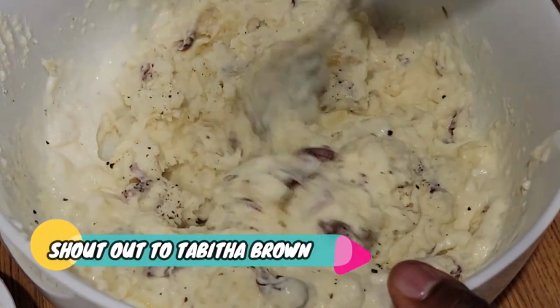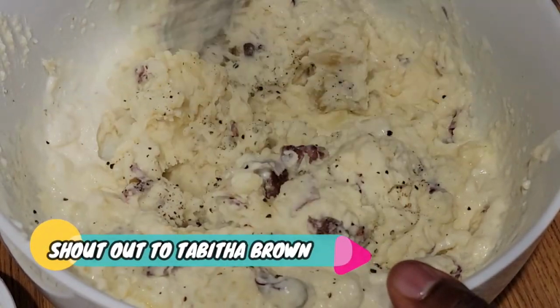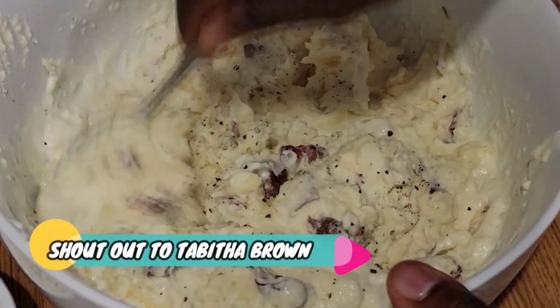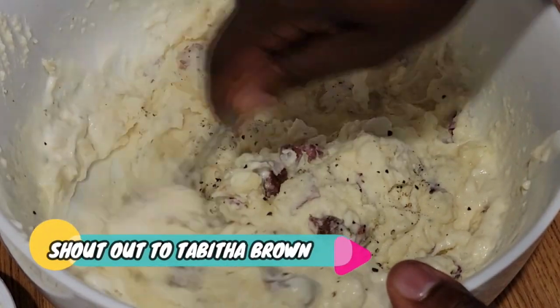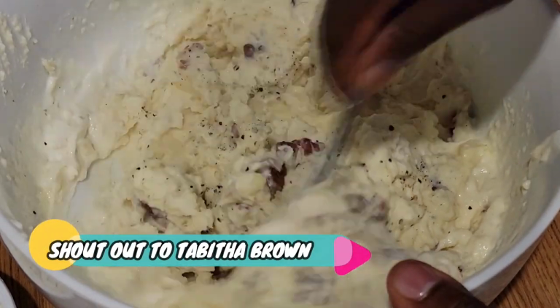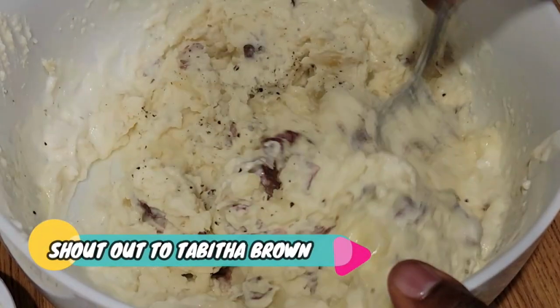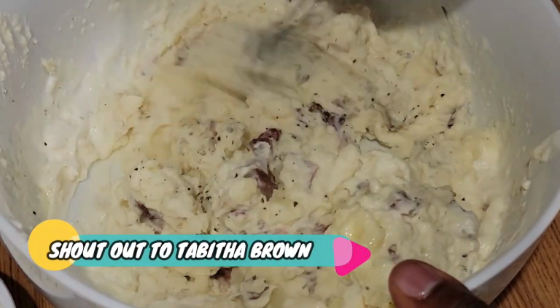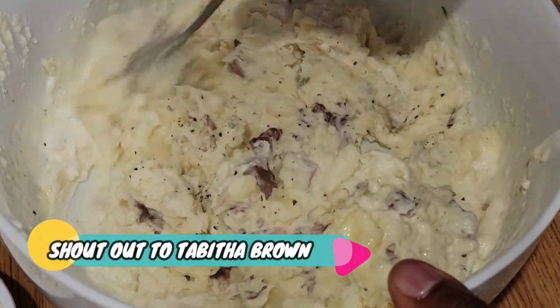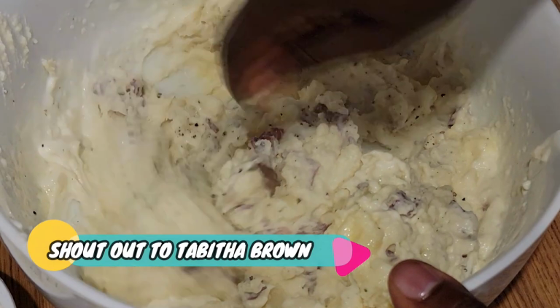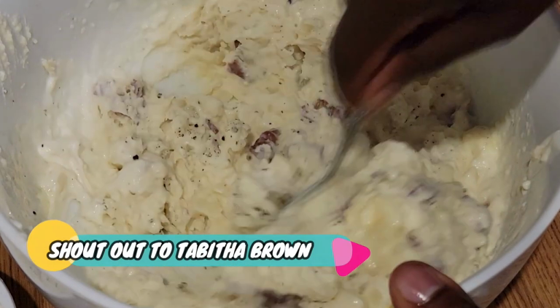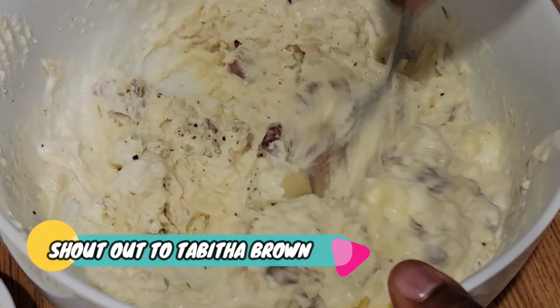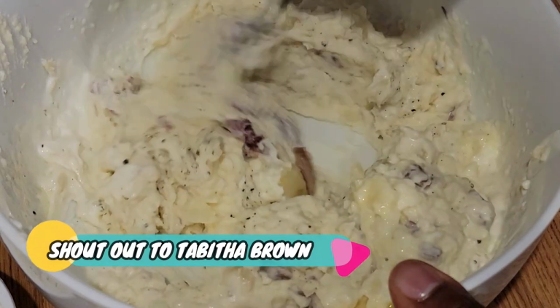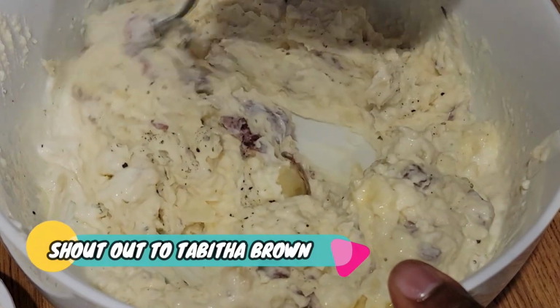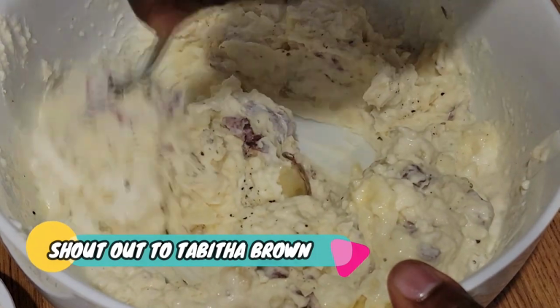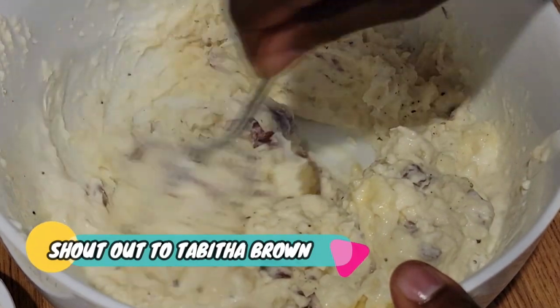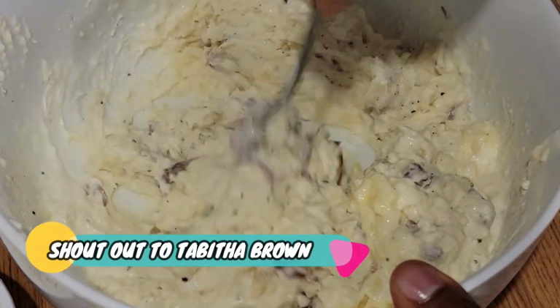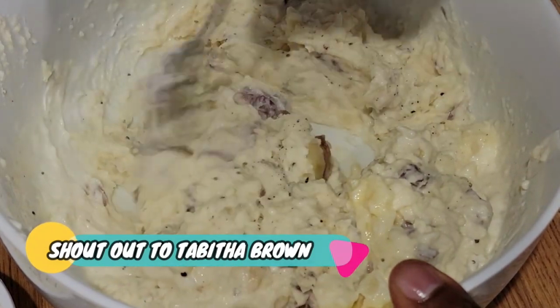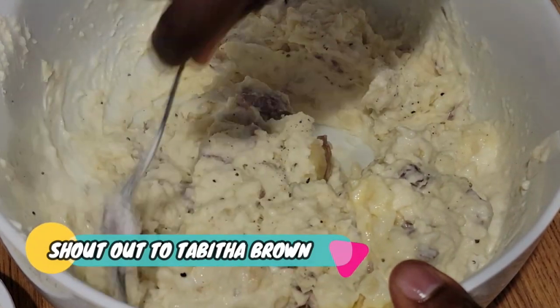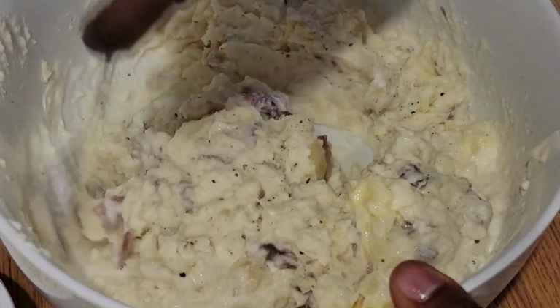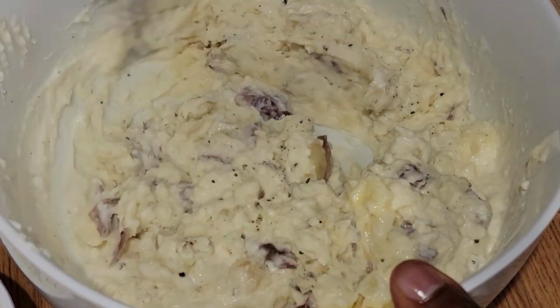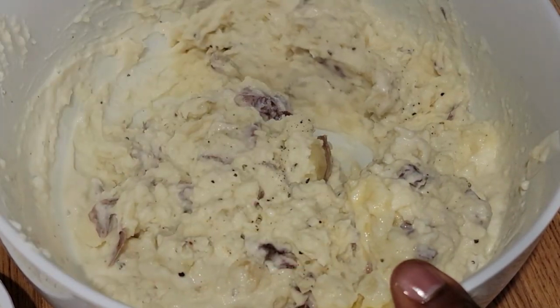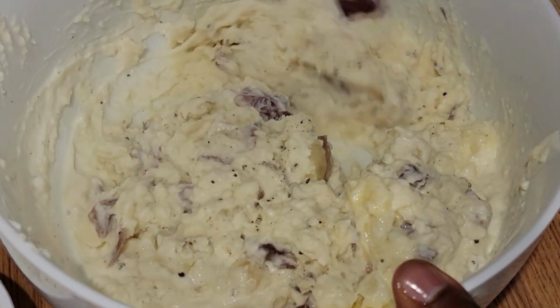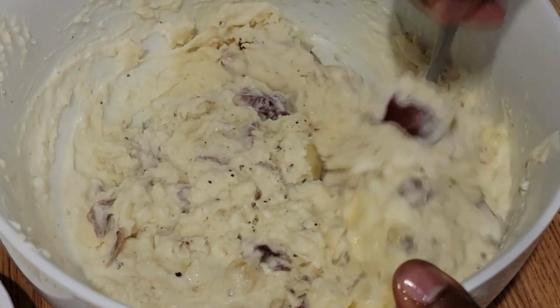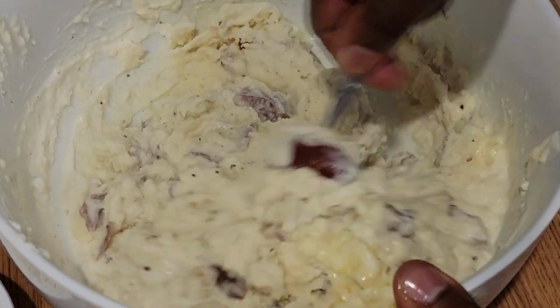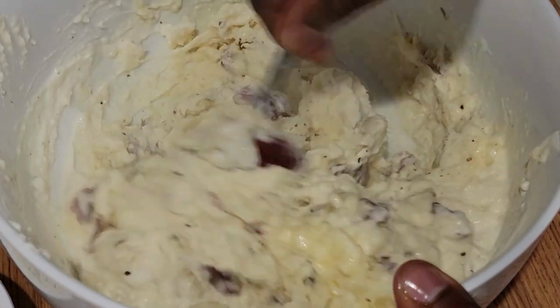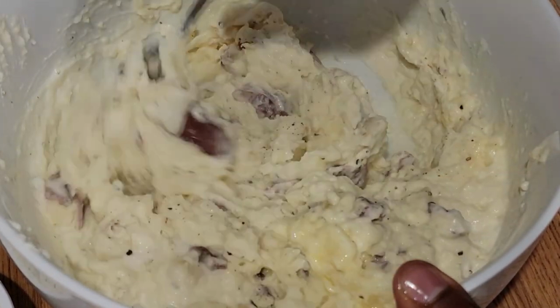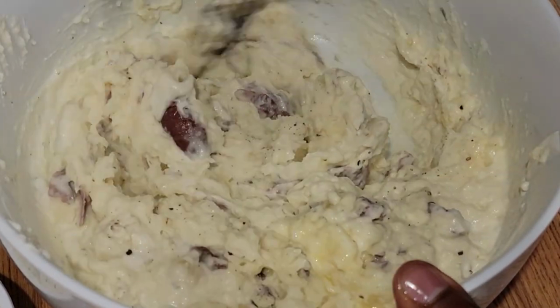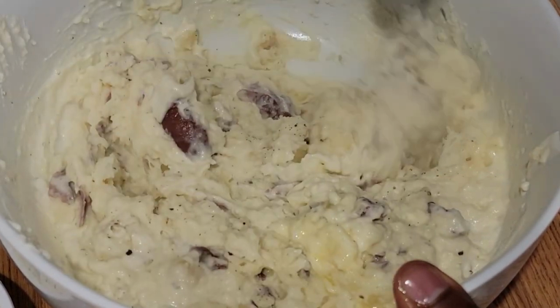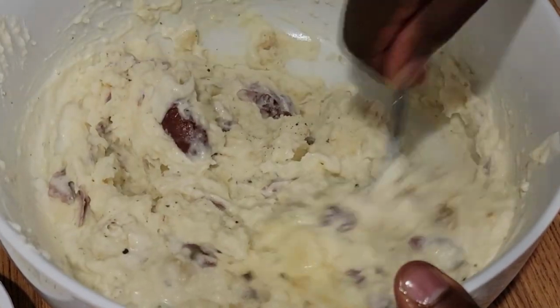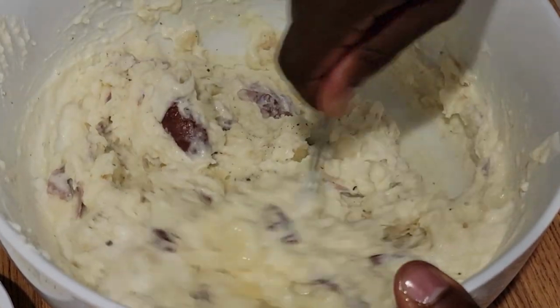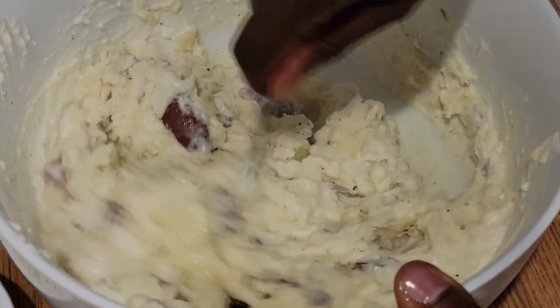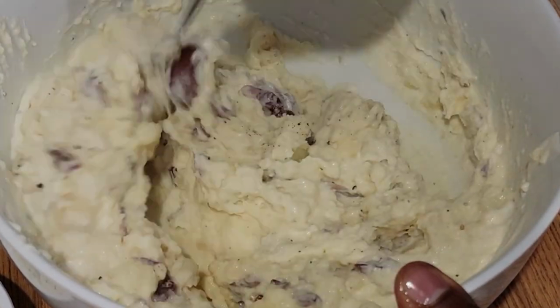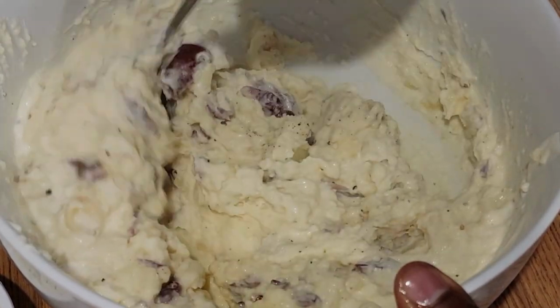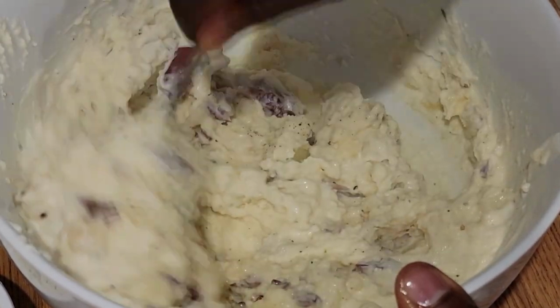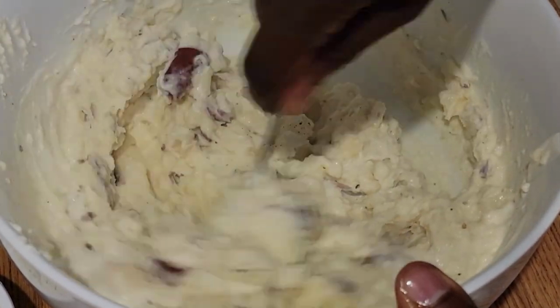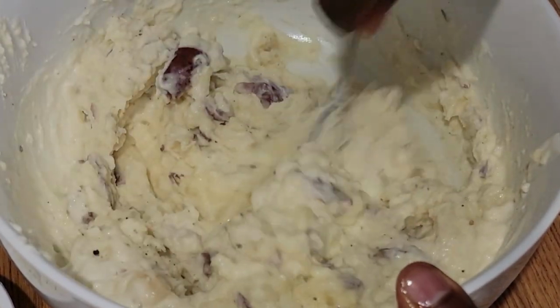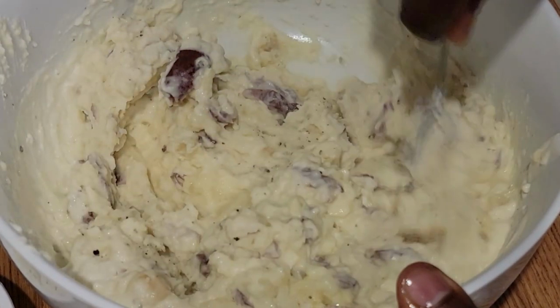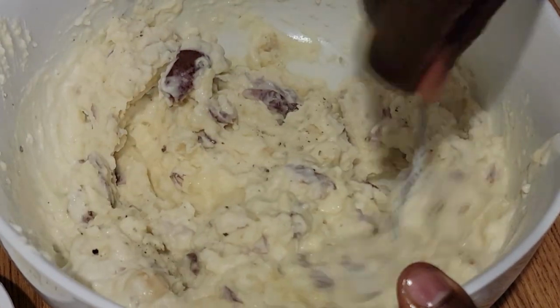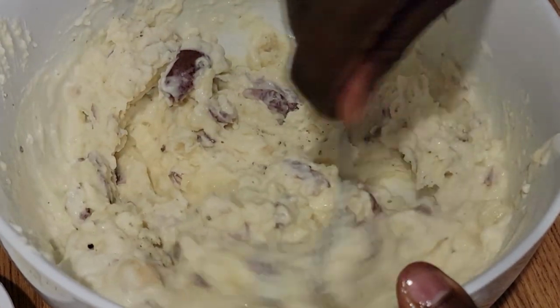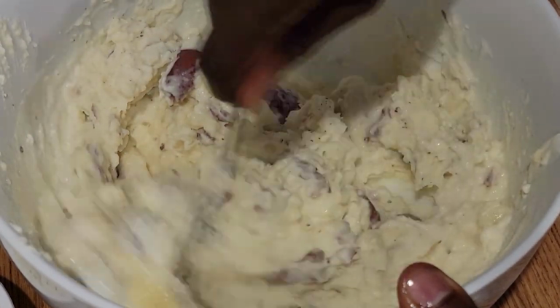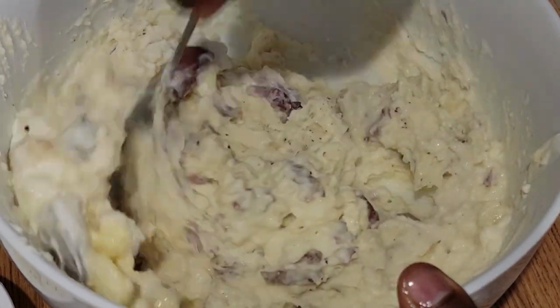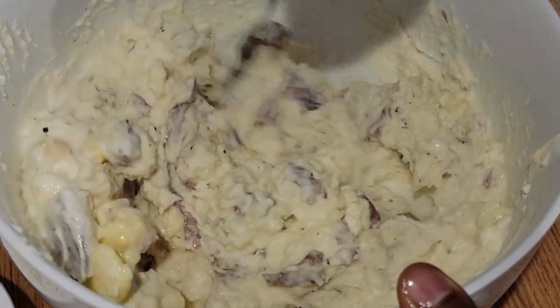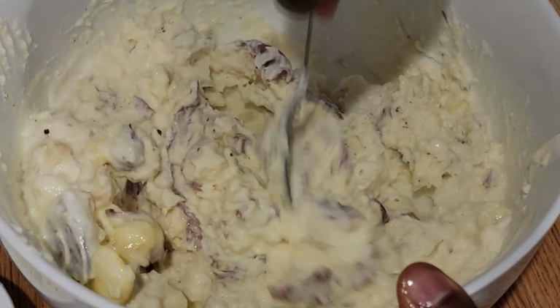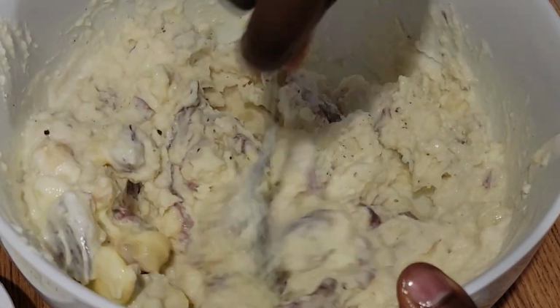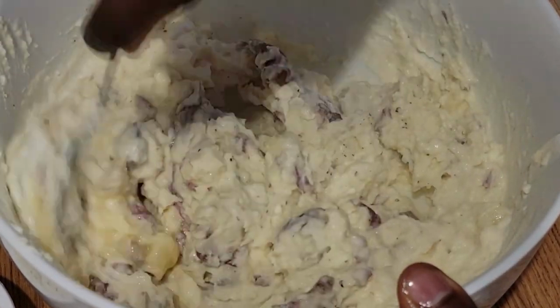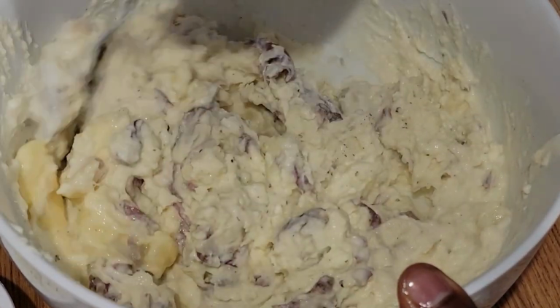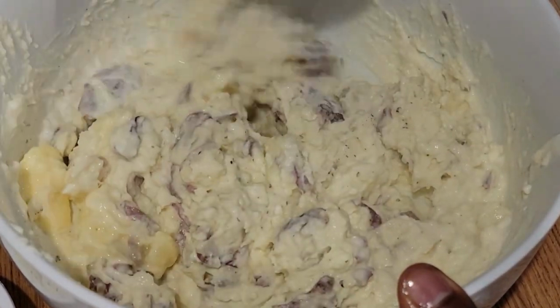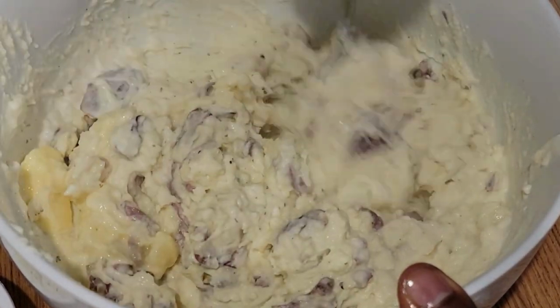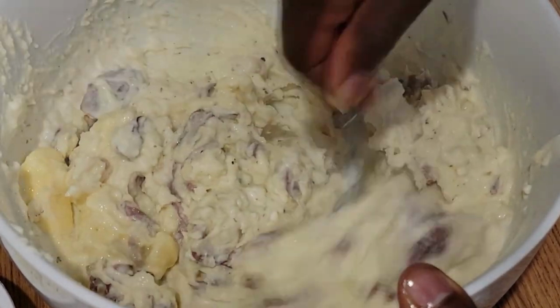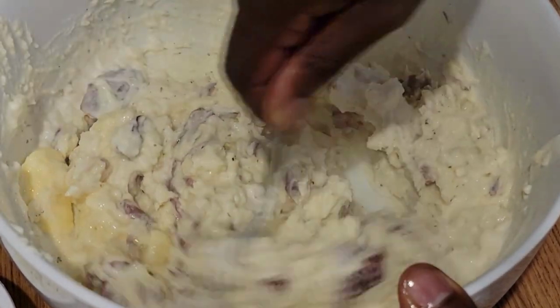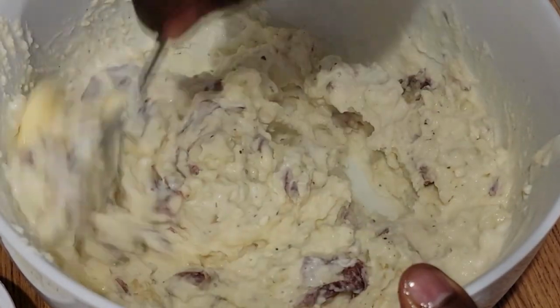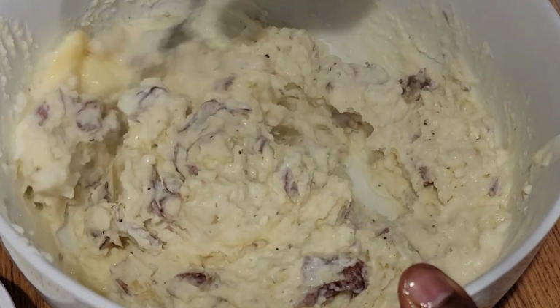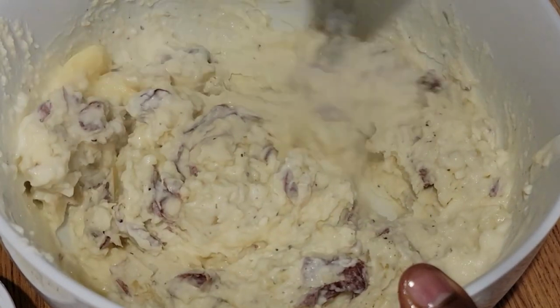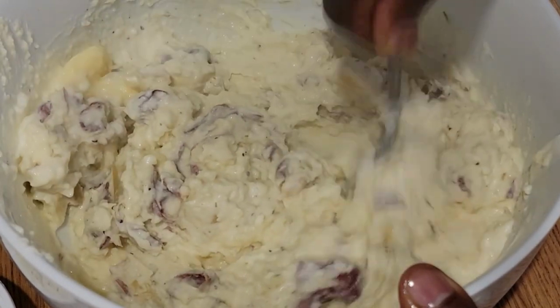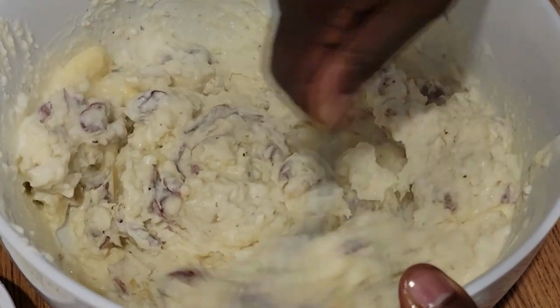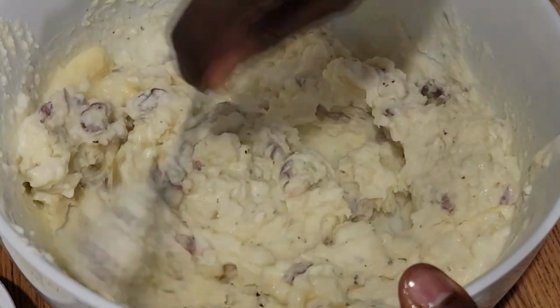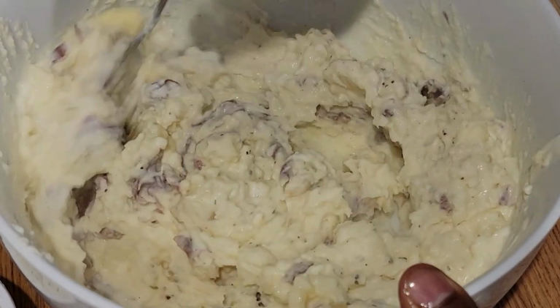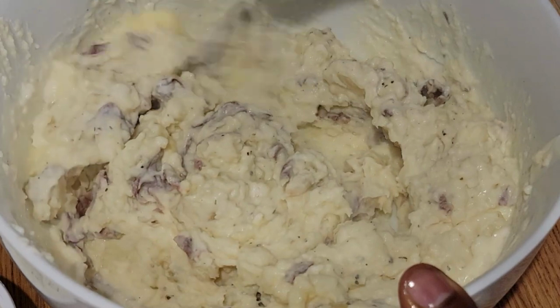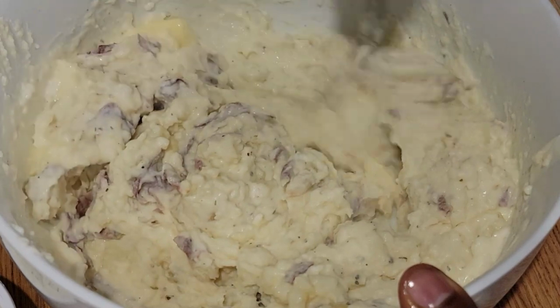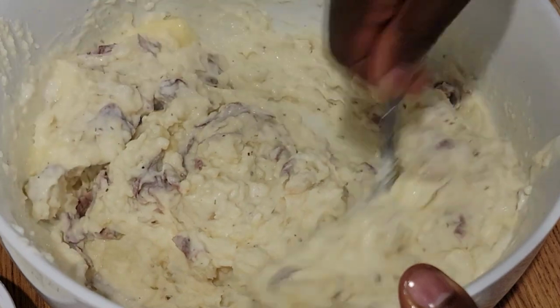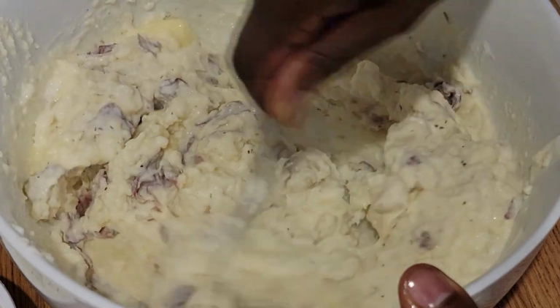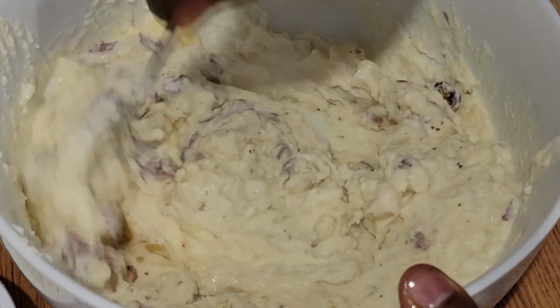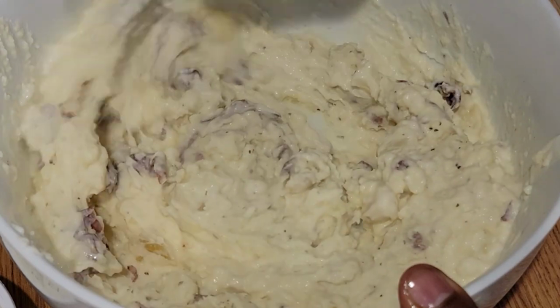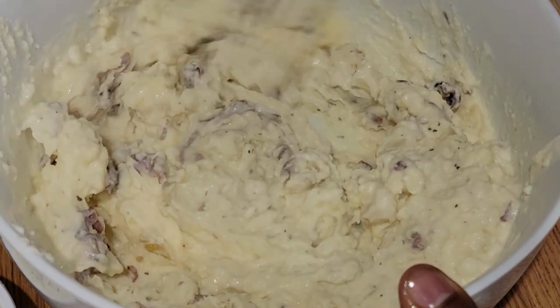Zoom in — you can still see some of that garlic and that butter melting down real good.